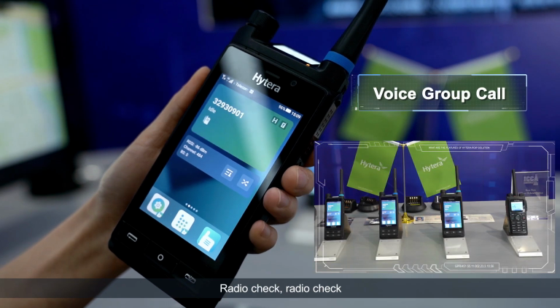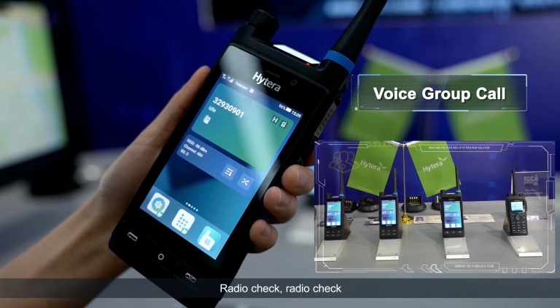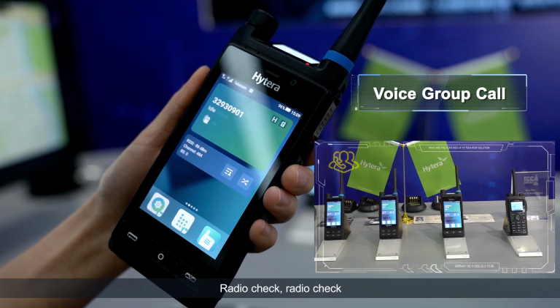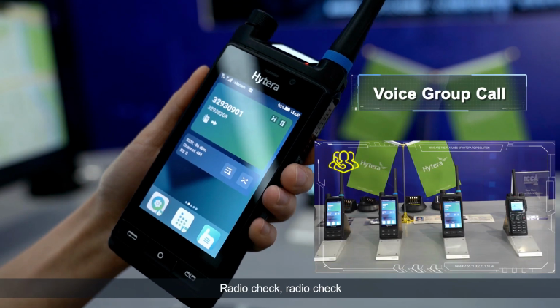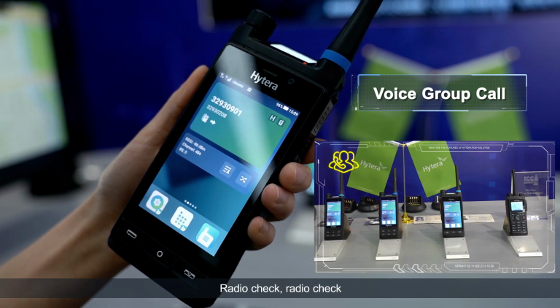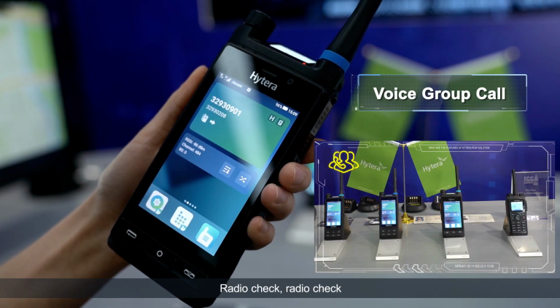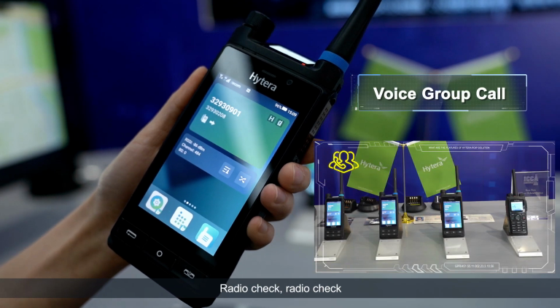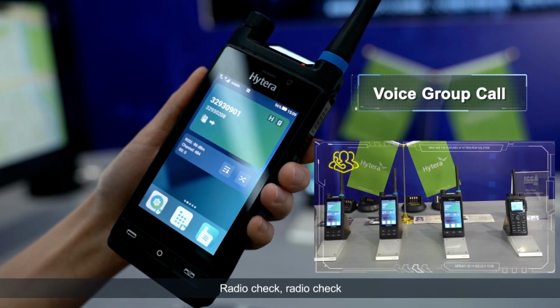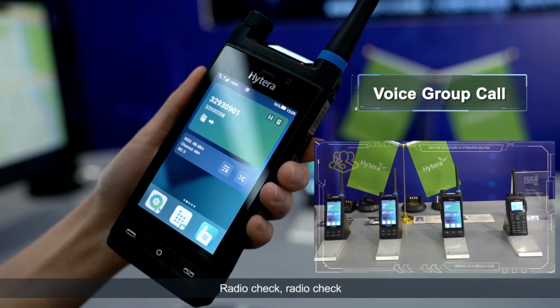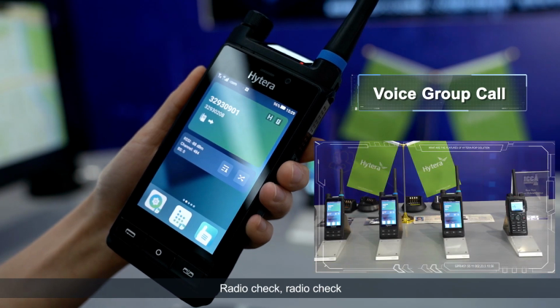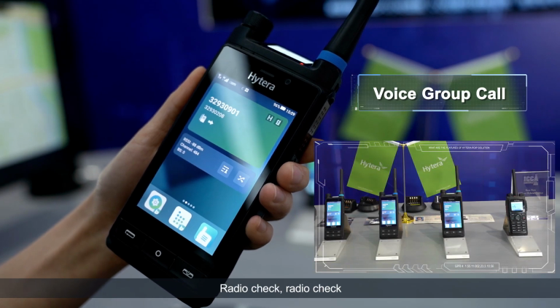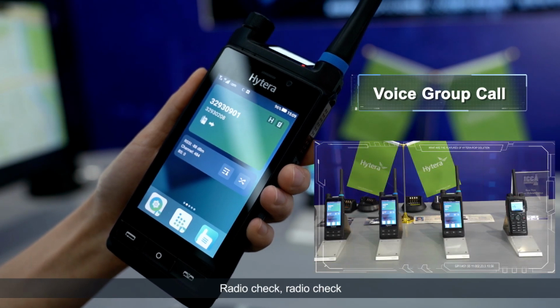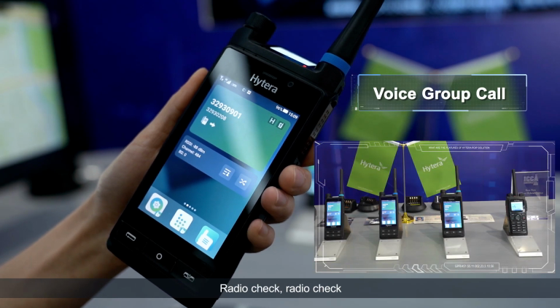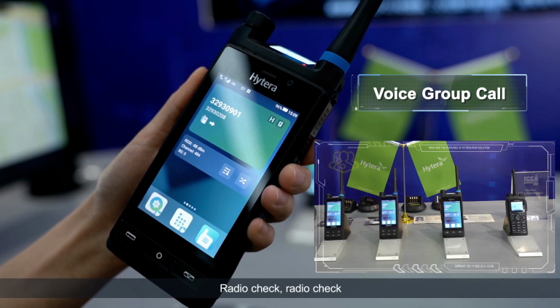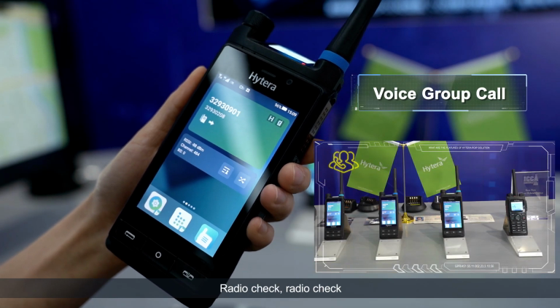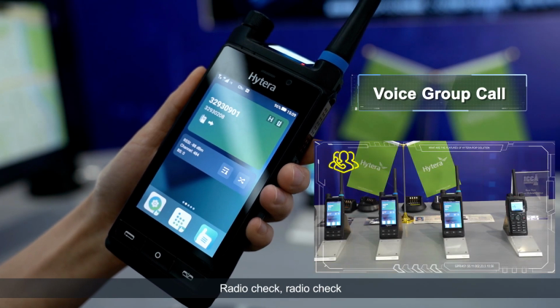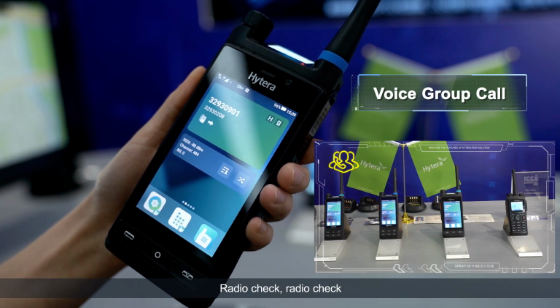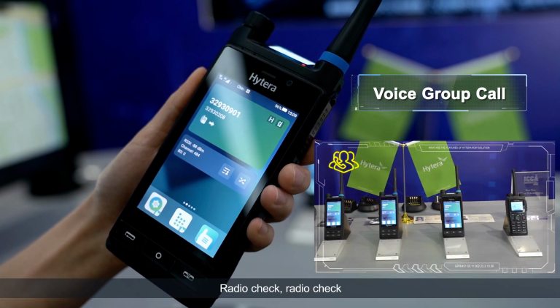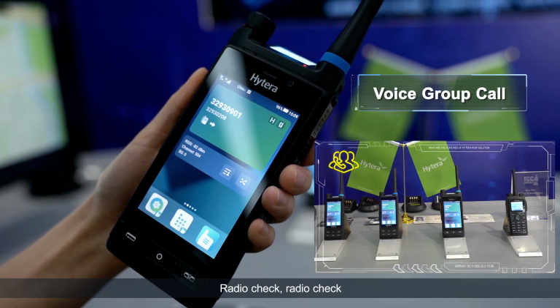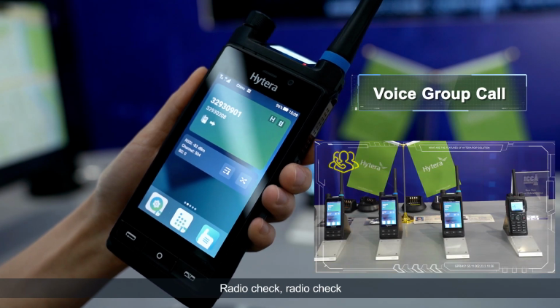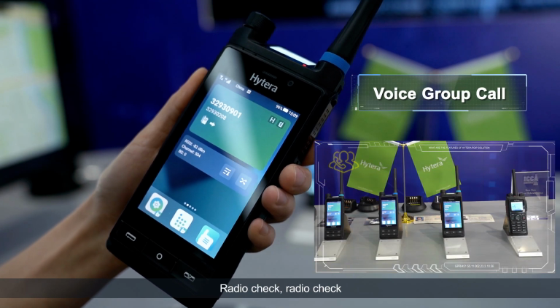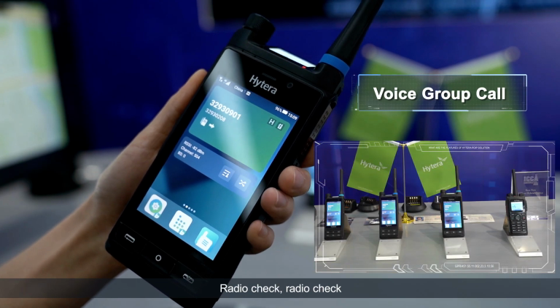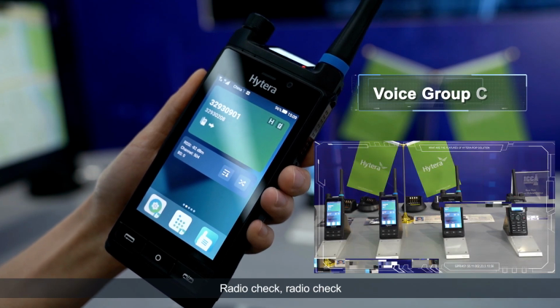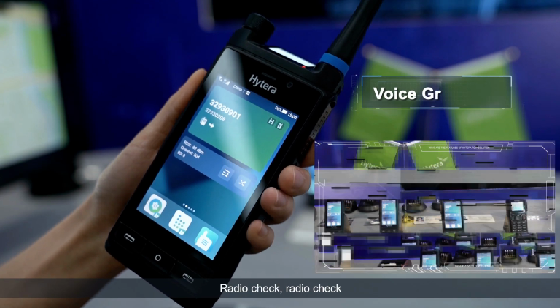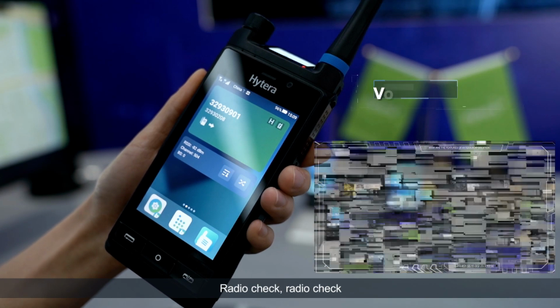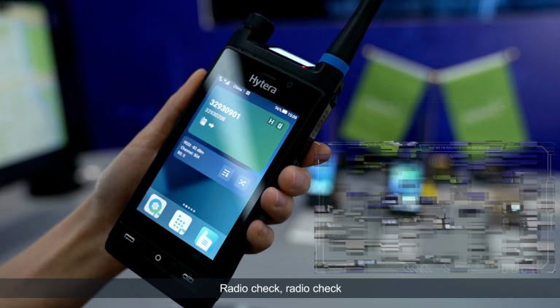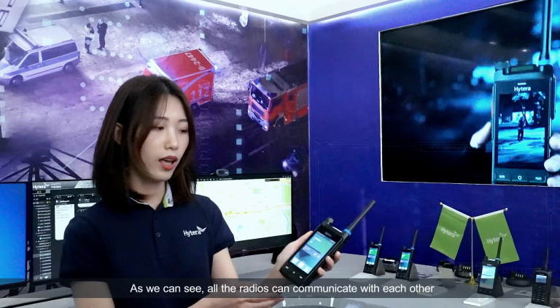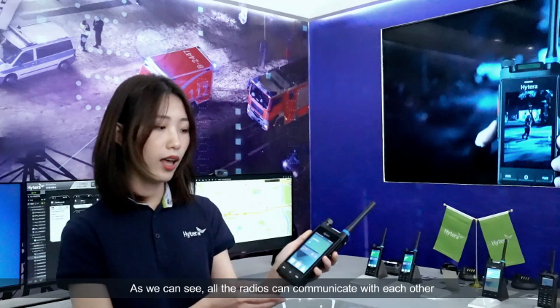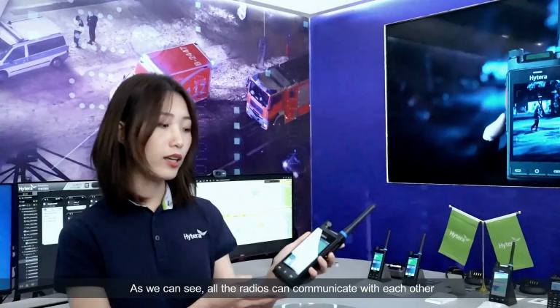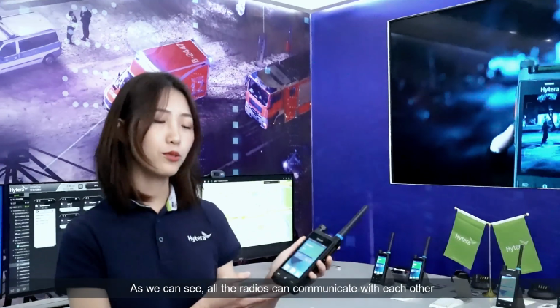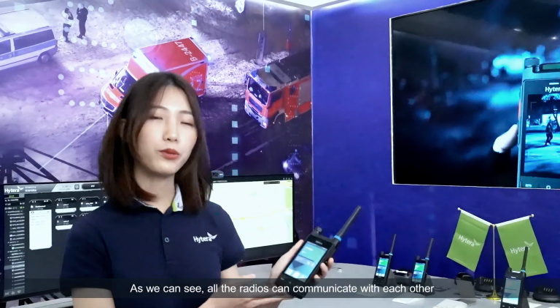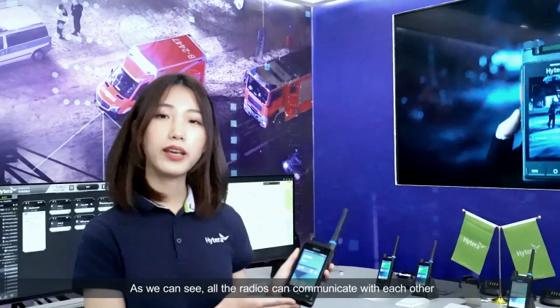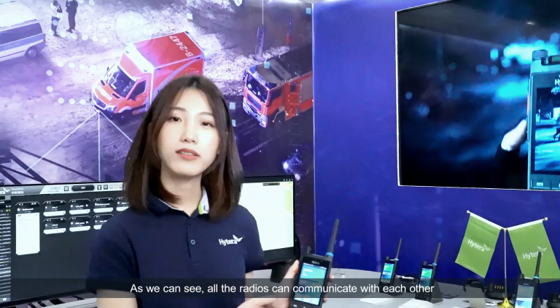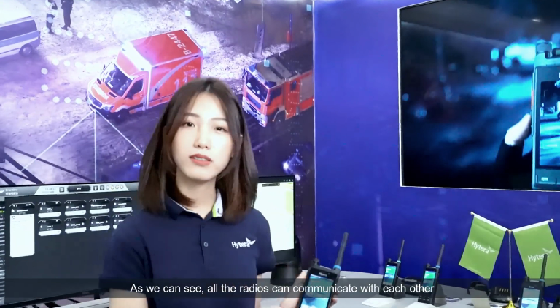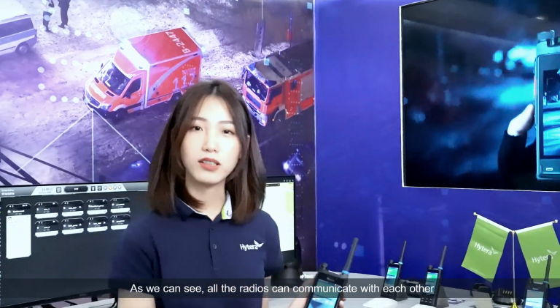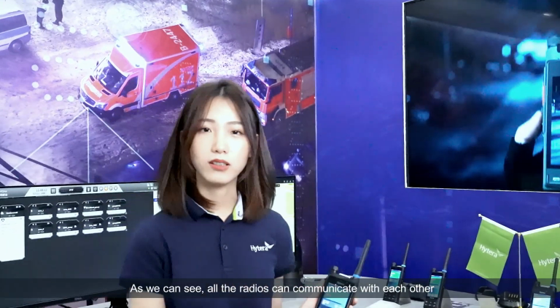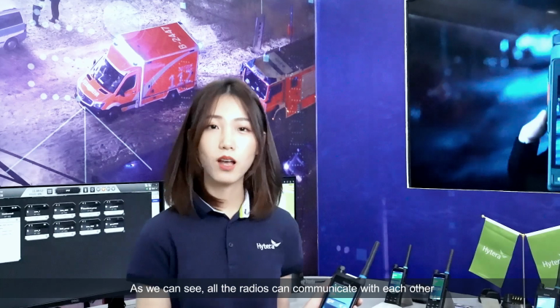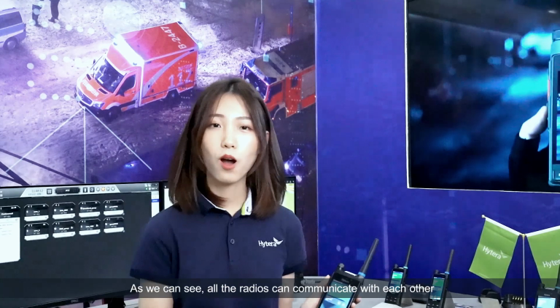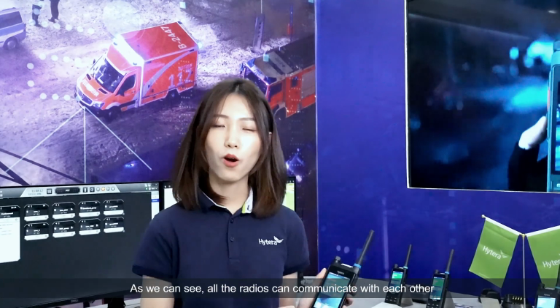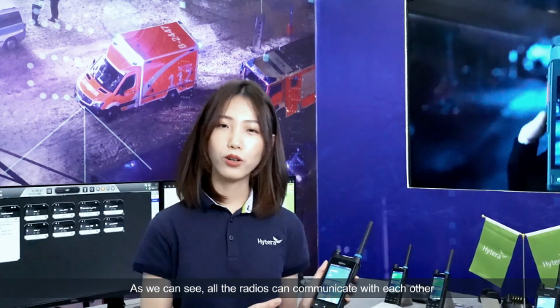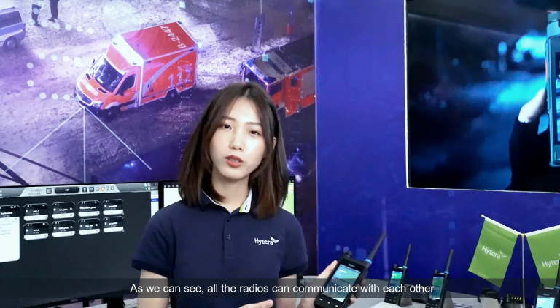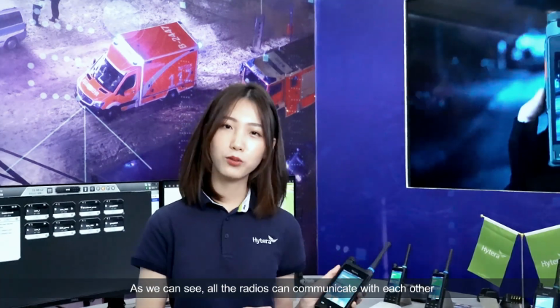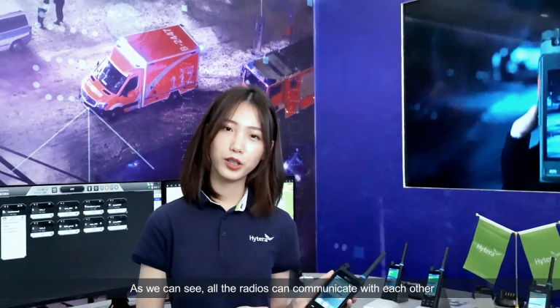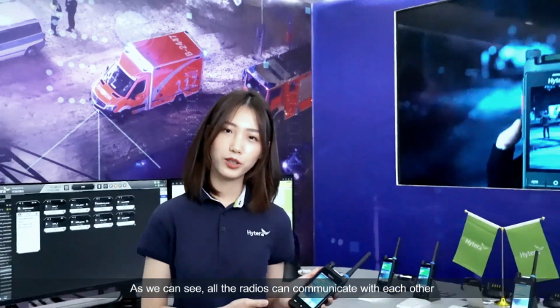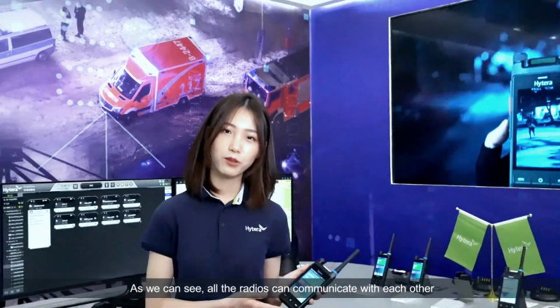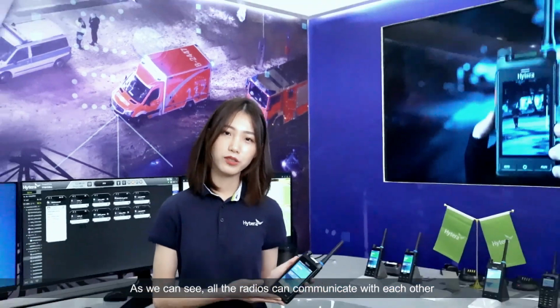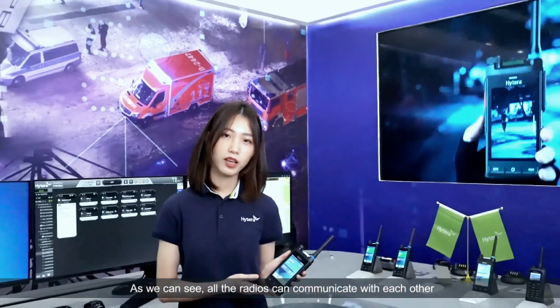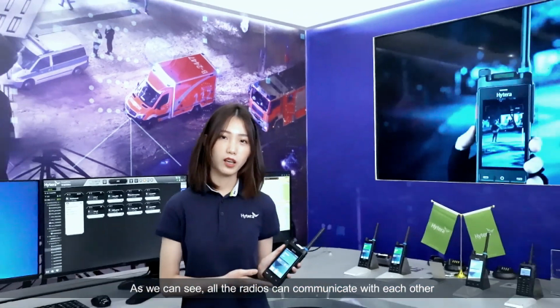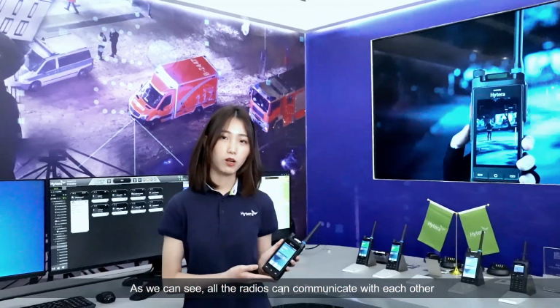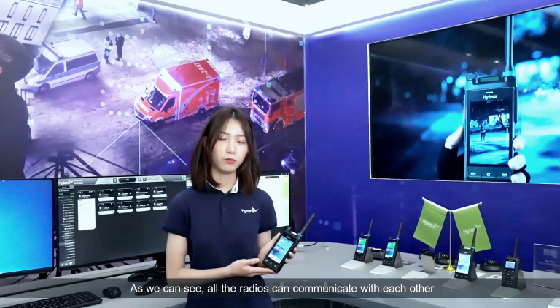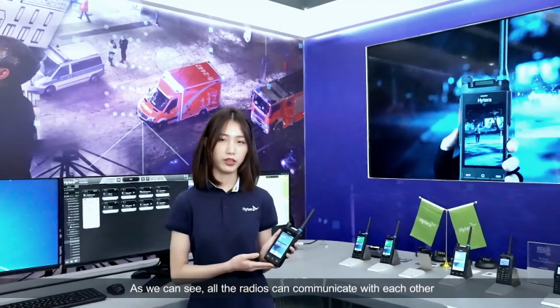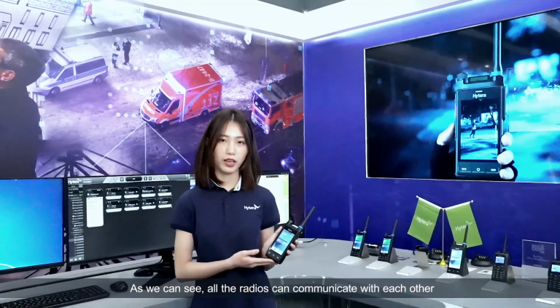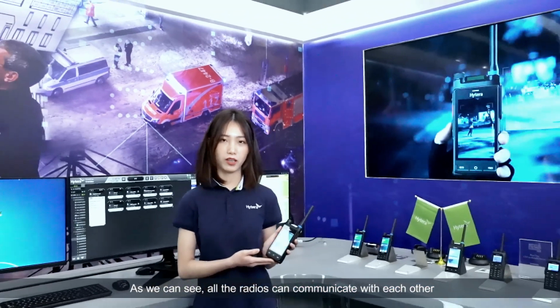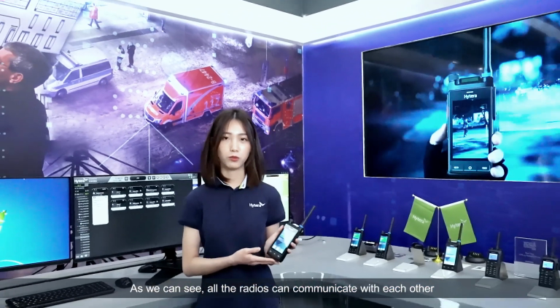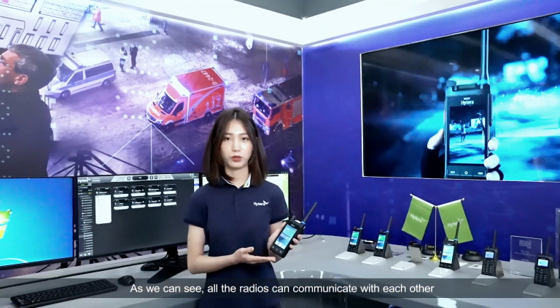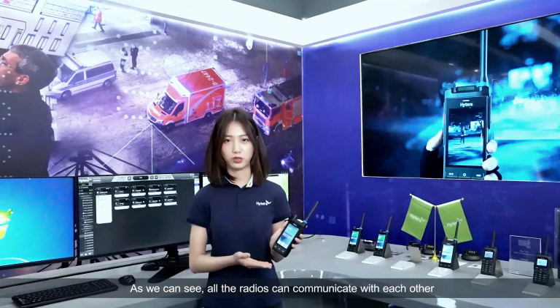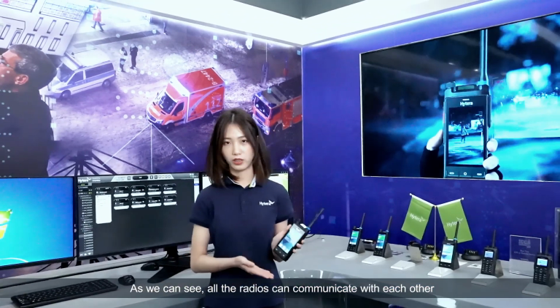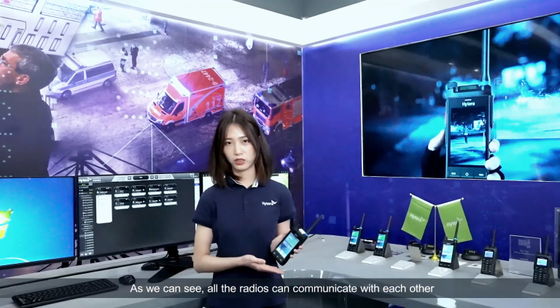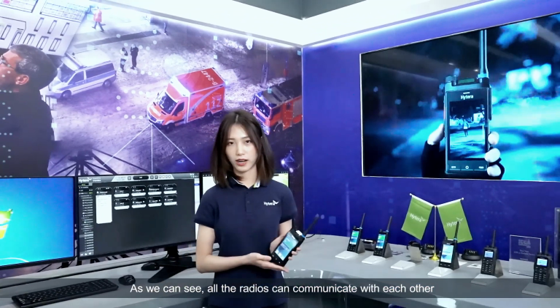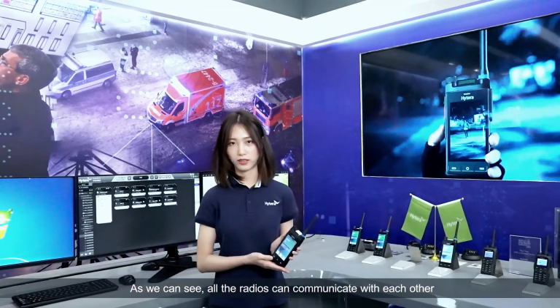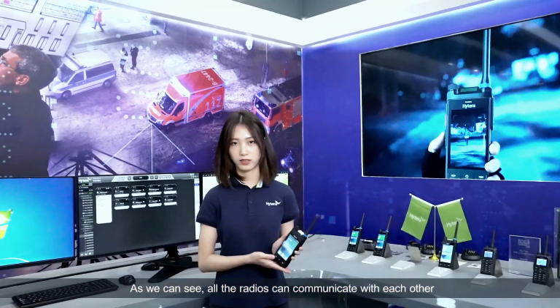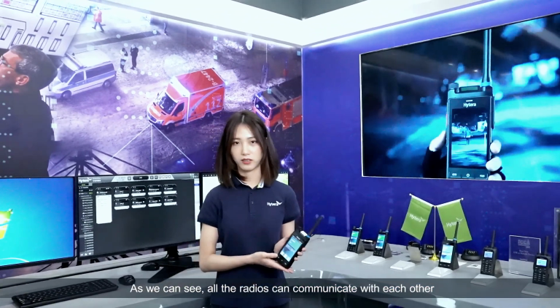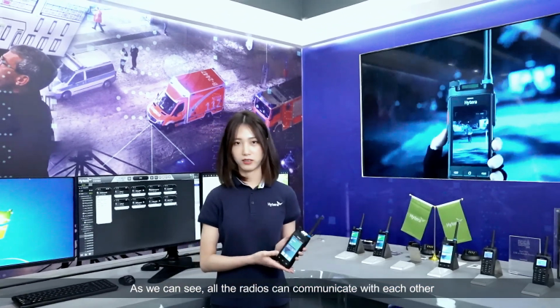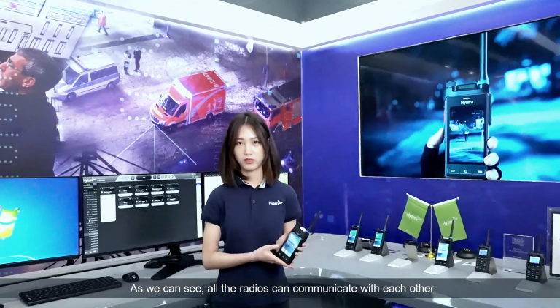Radio check, radio check. As we can see, all the radios can communicate with each other.